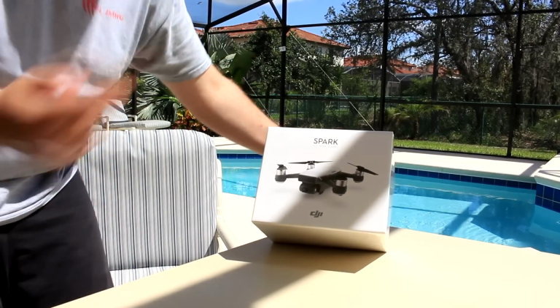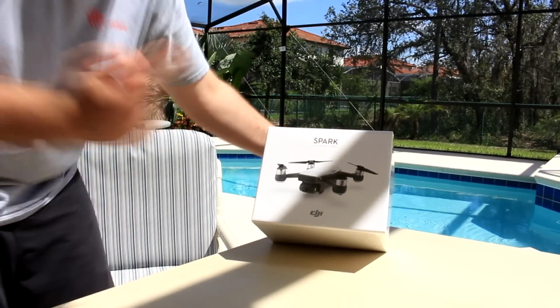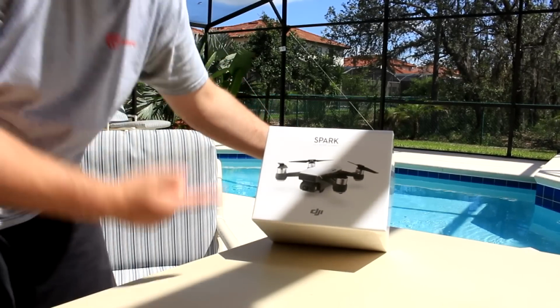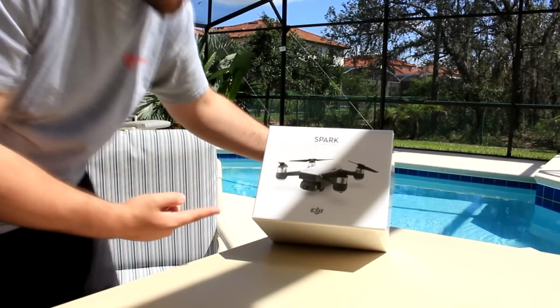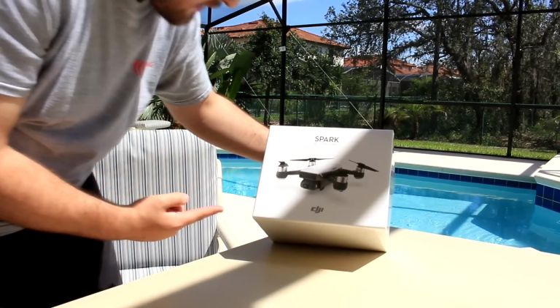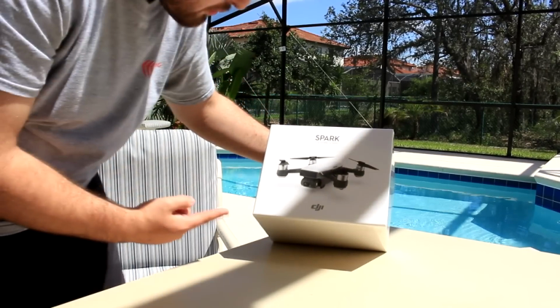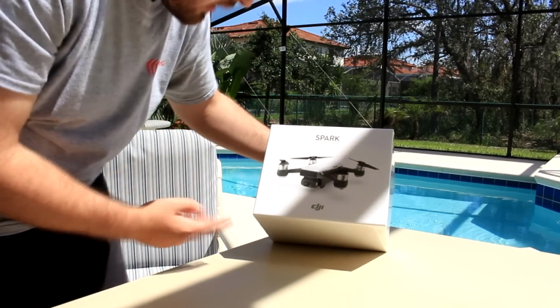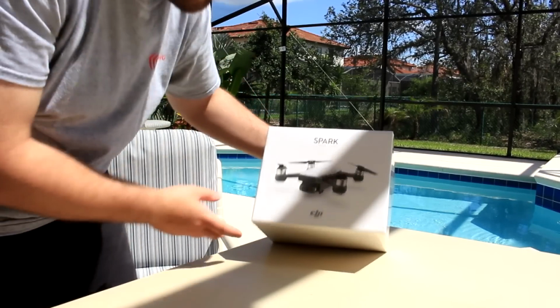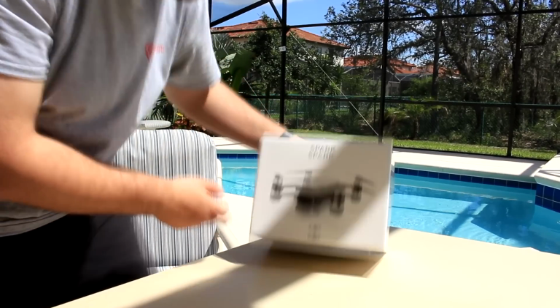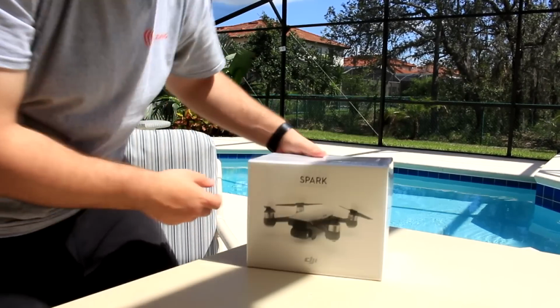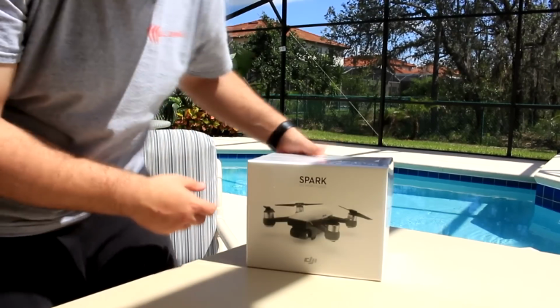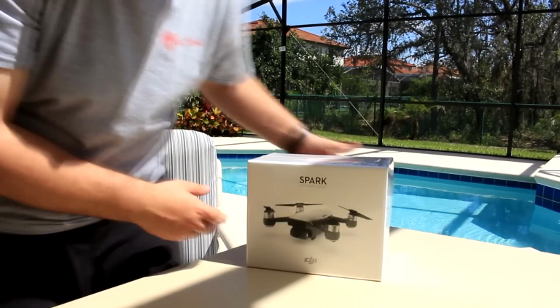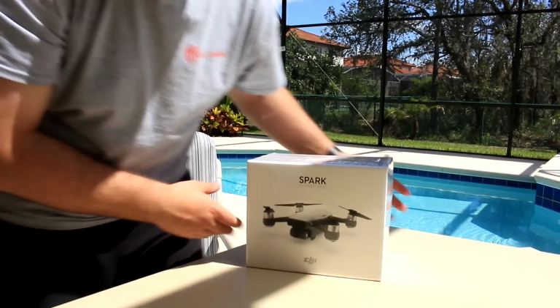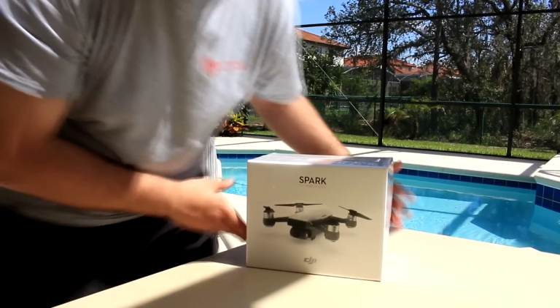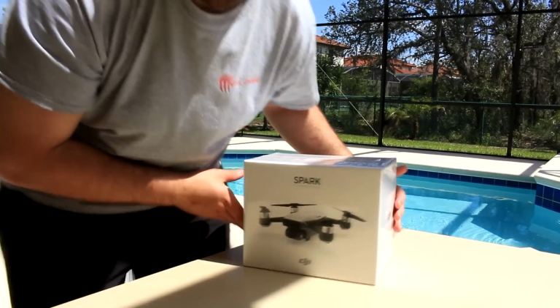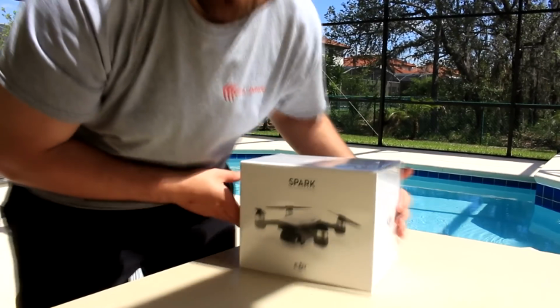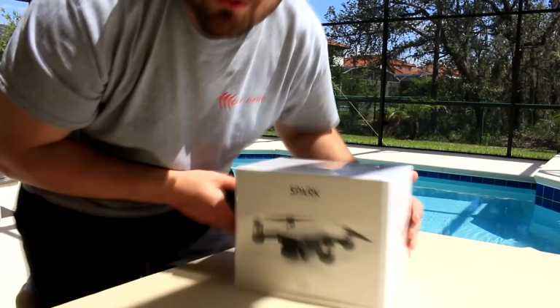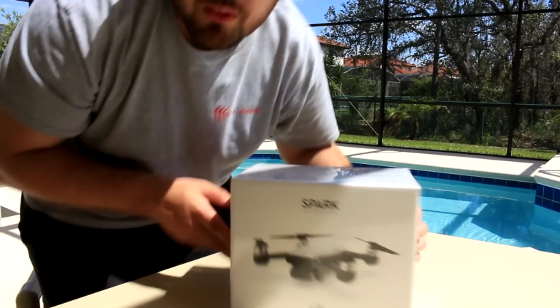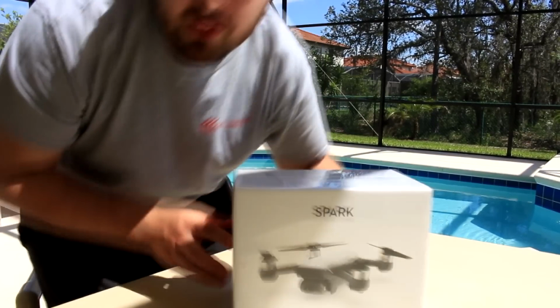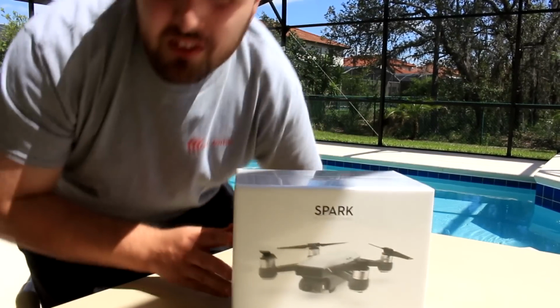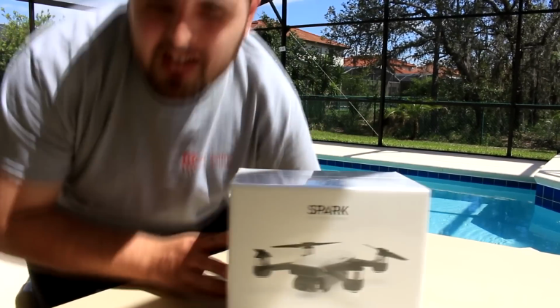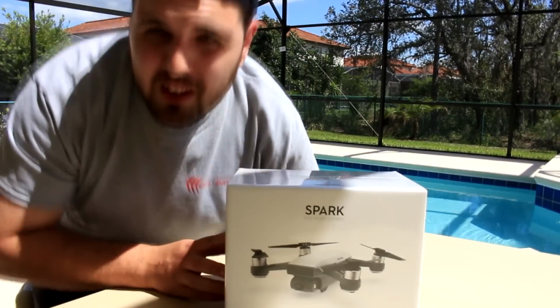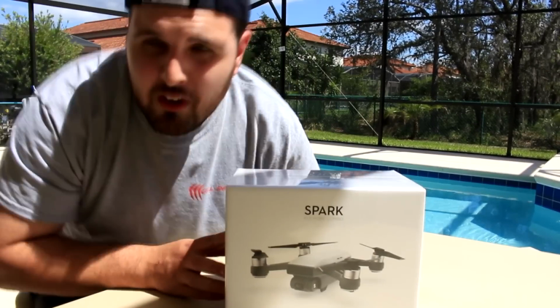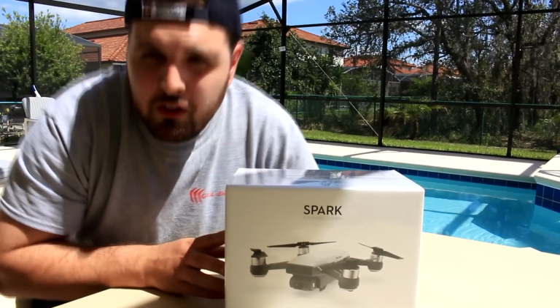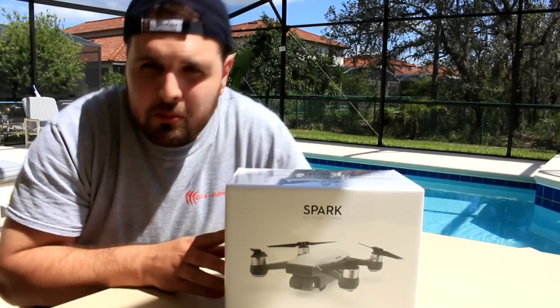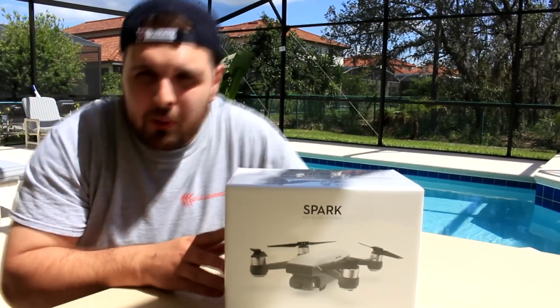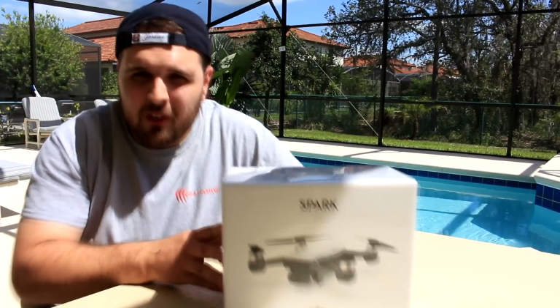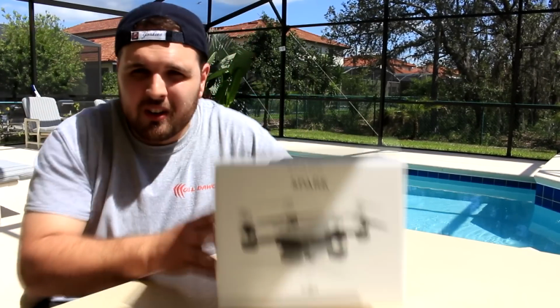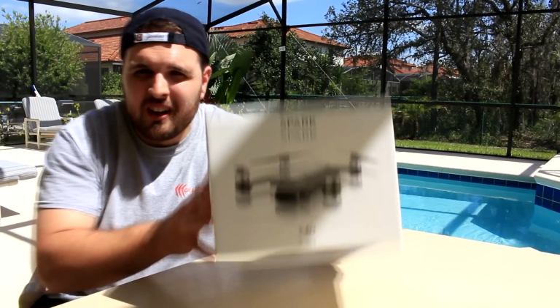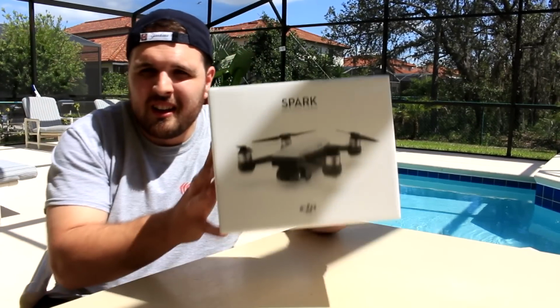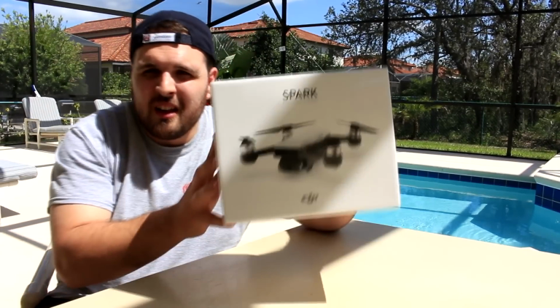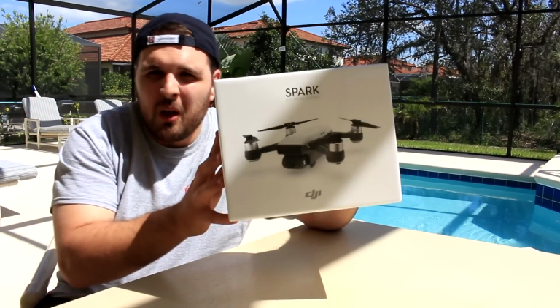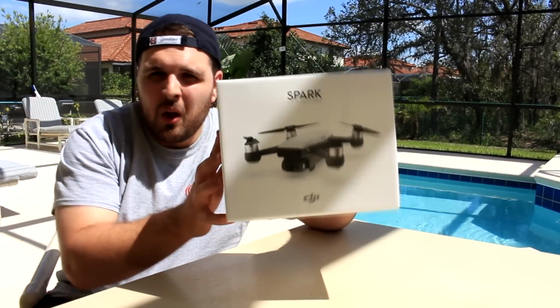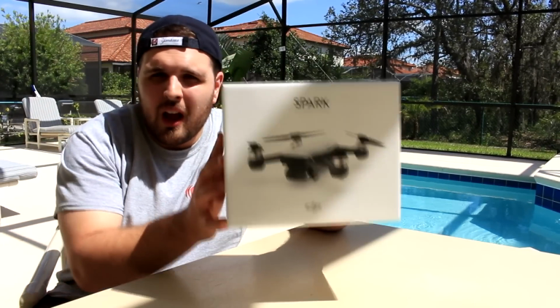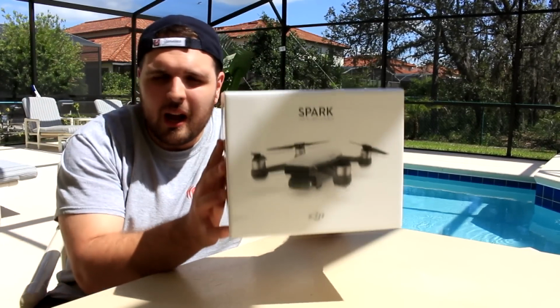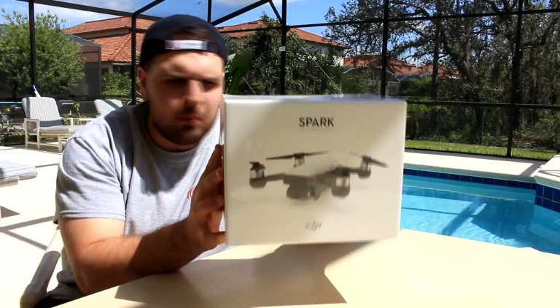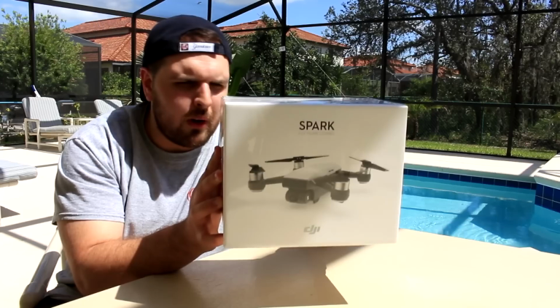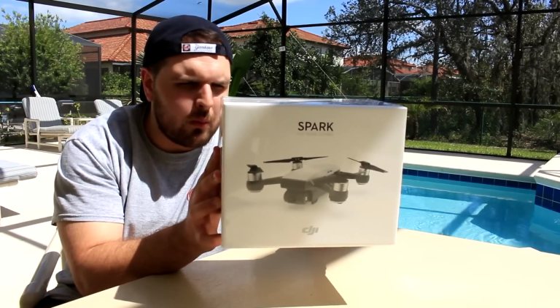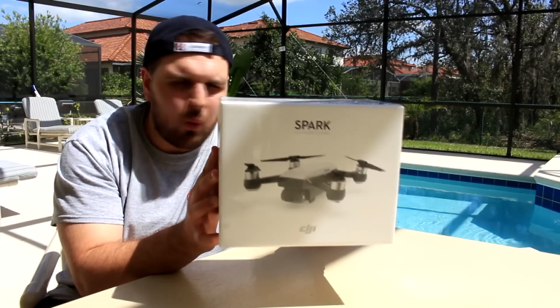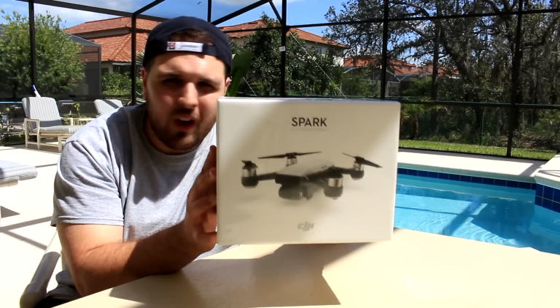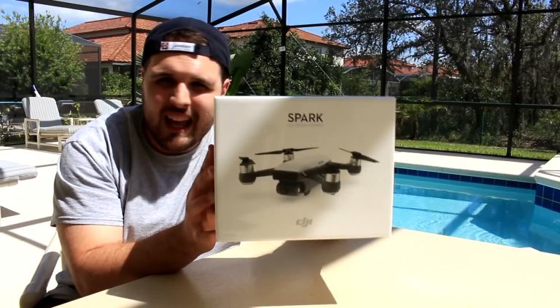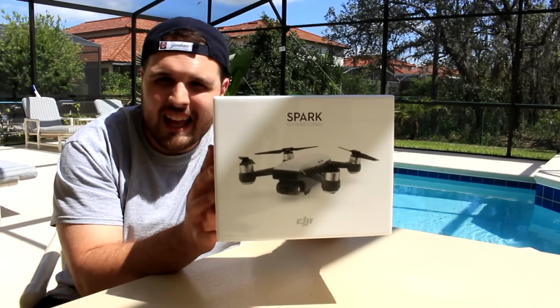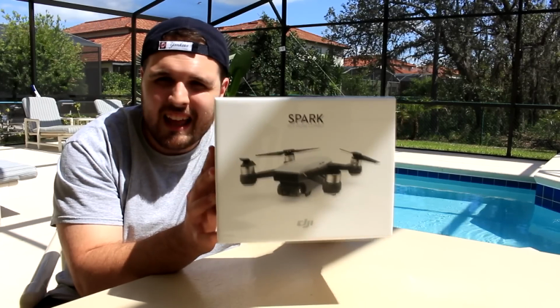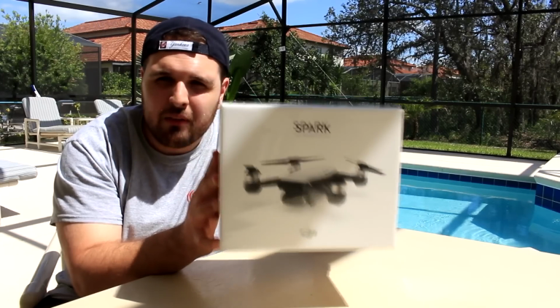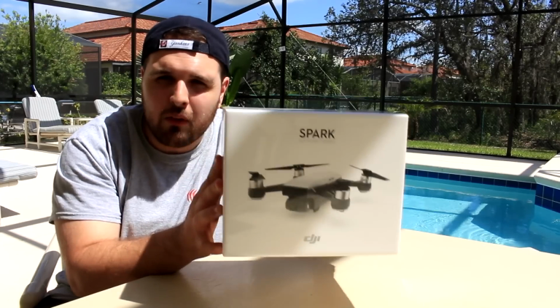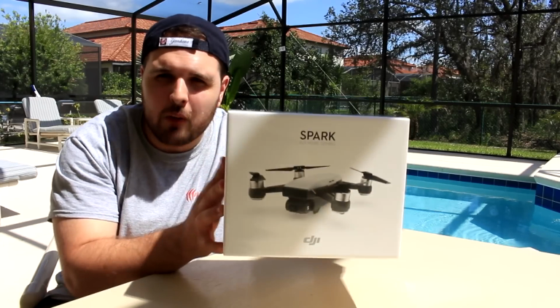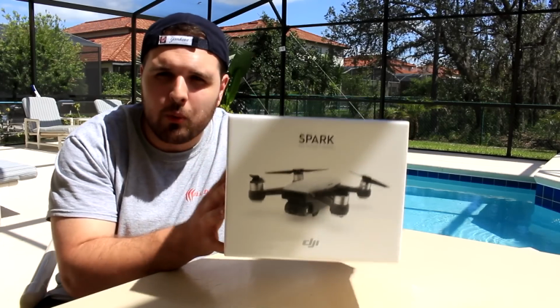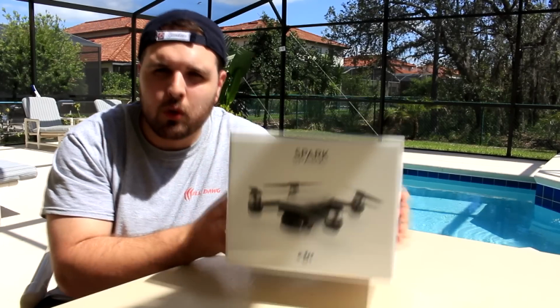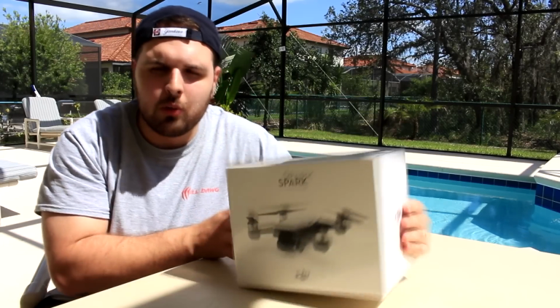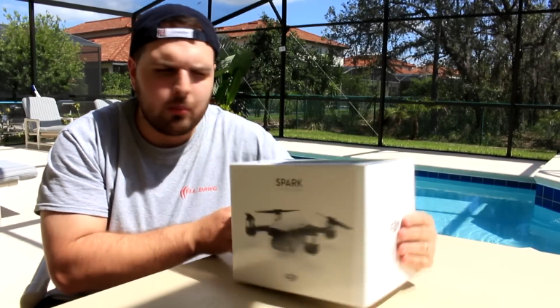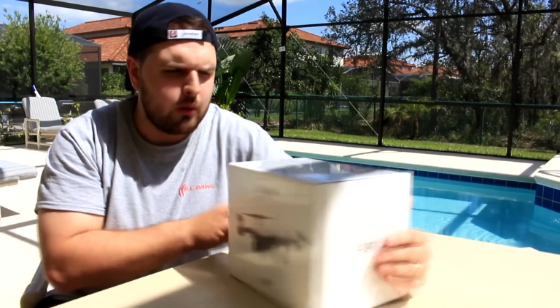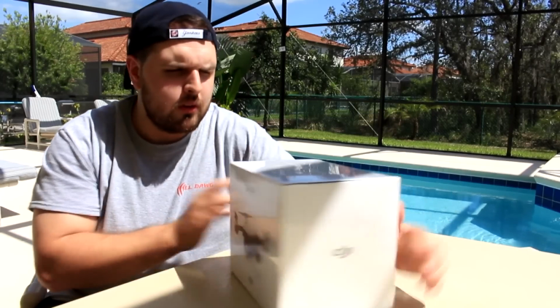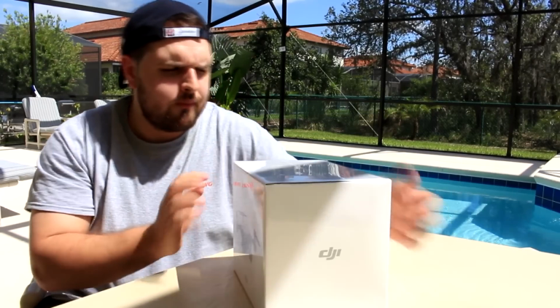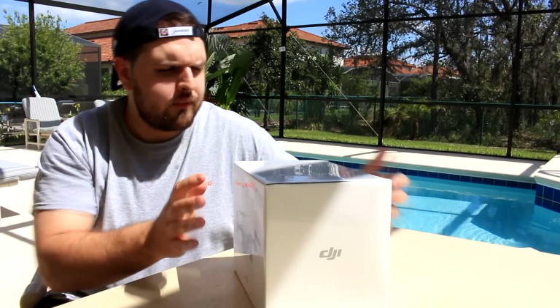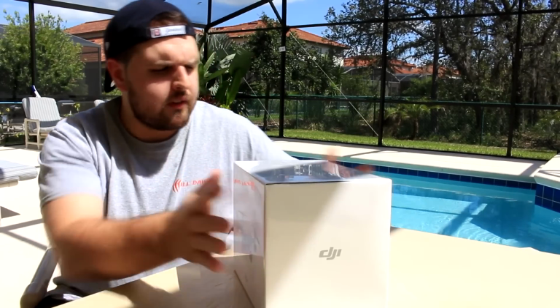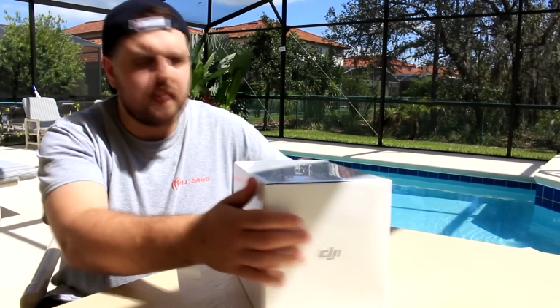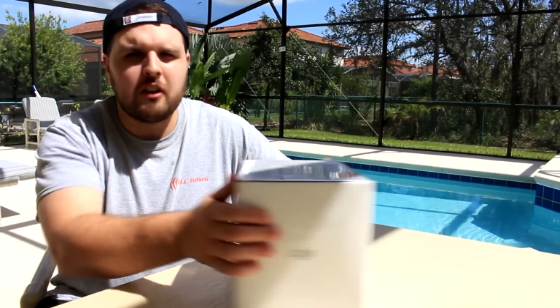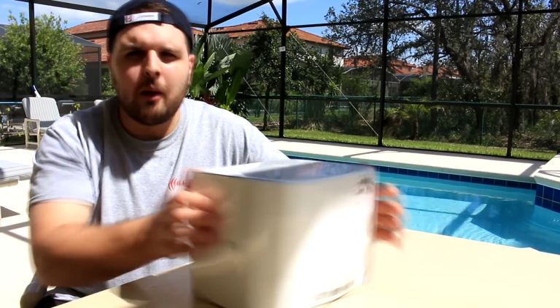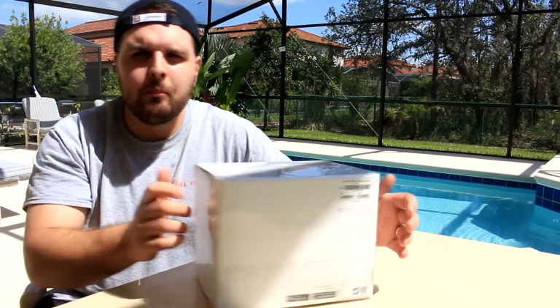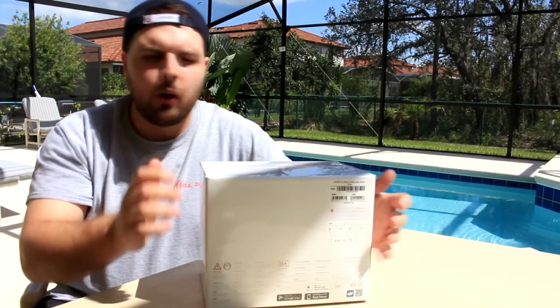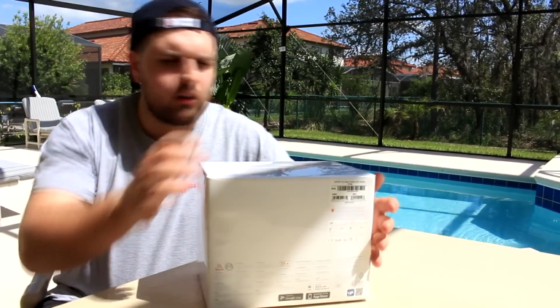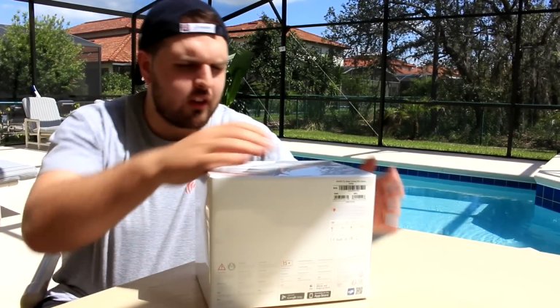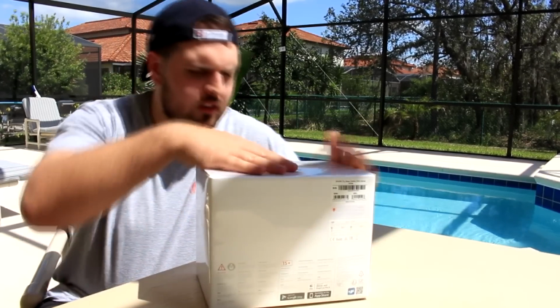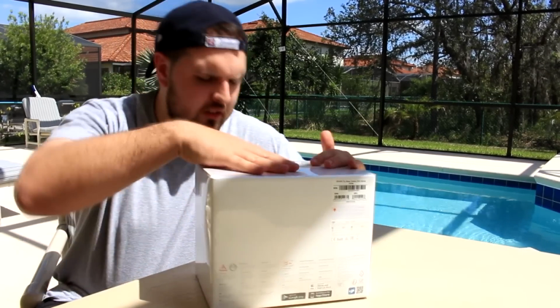That's right, I bought myself the DJI Spark Alpine White Fly More Combo, so let's unbox this.